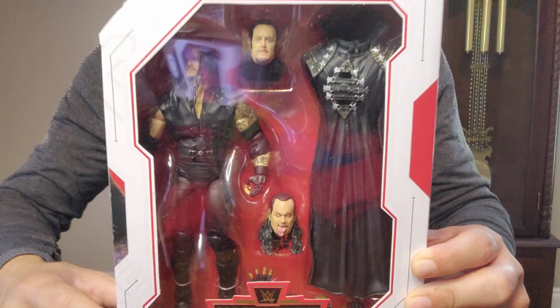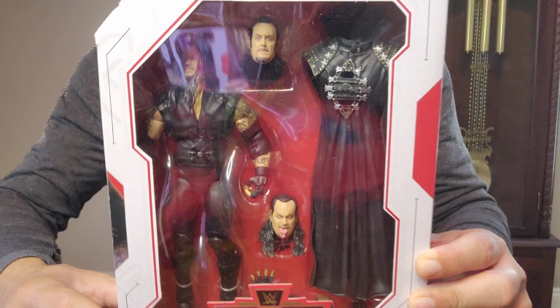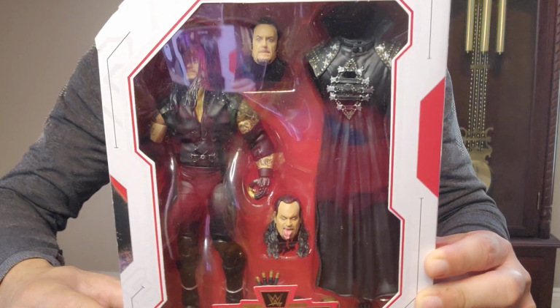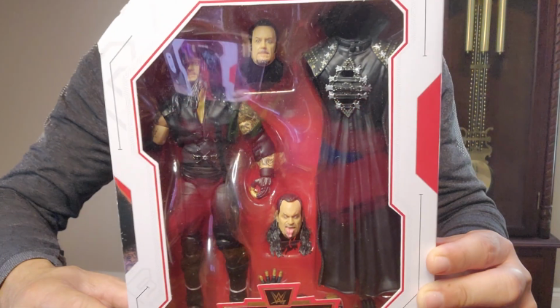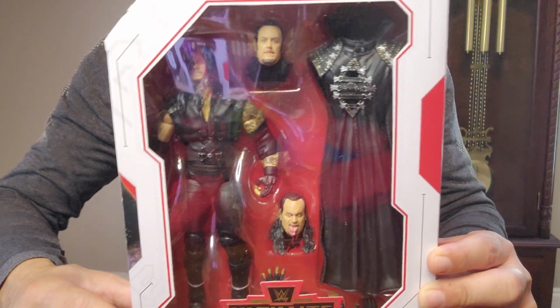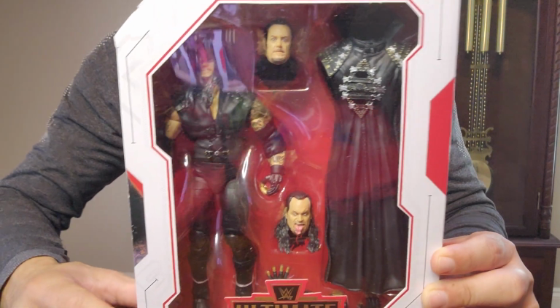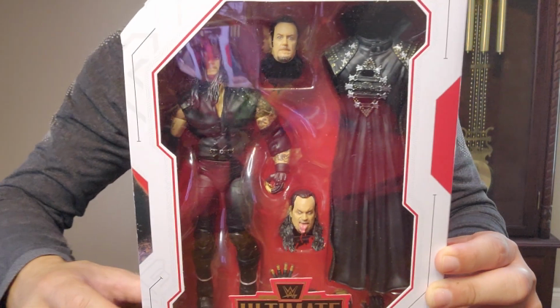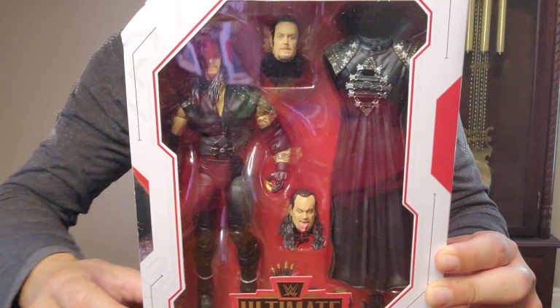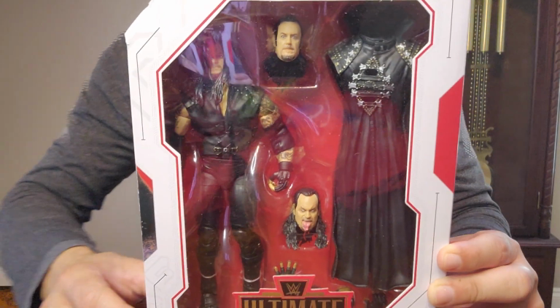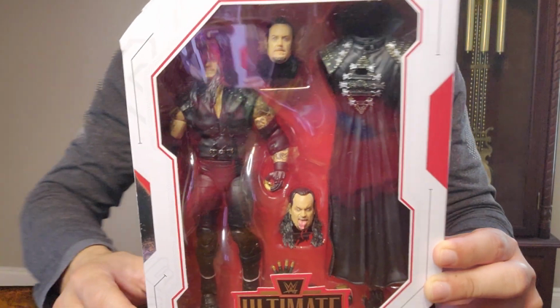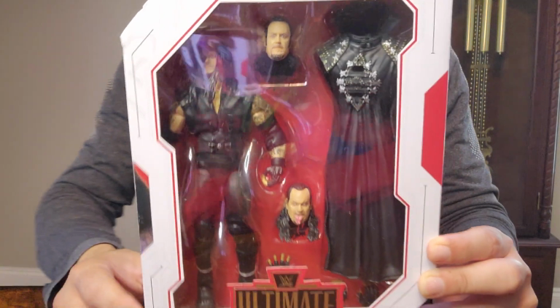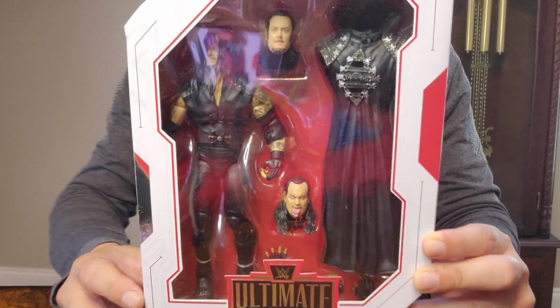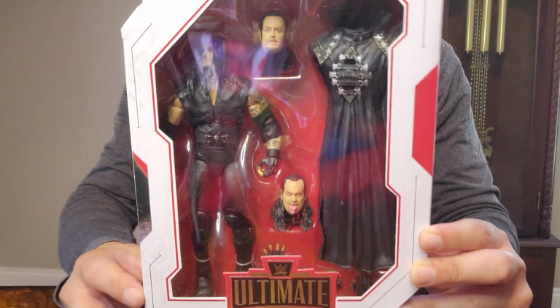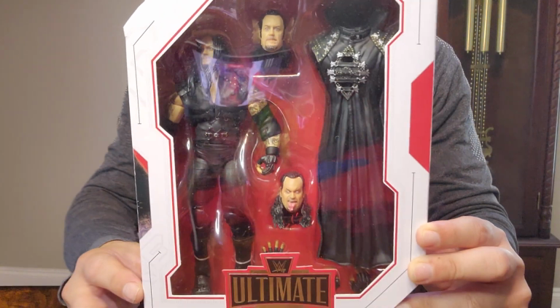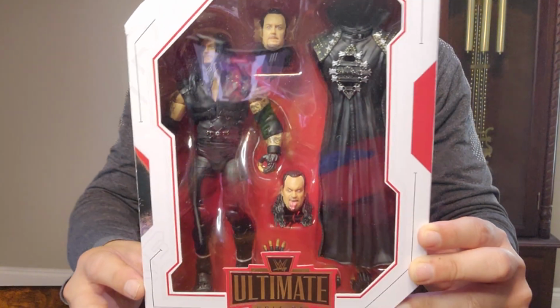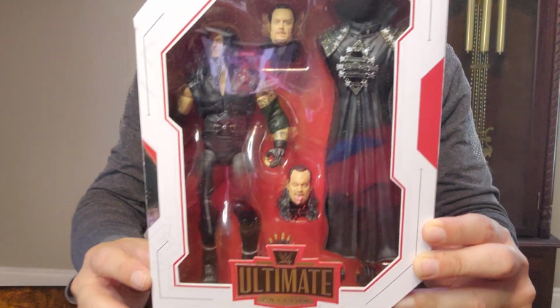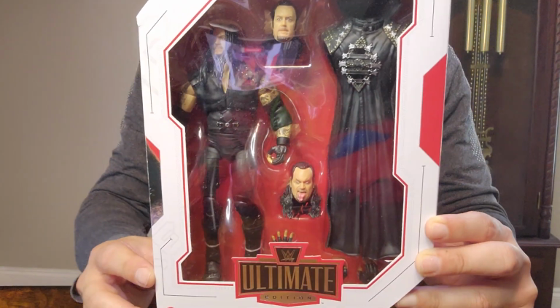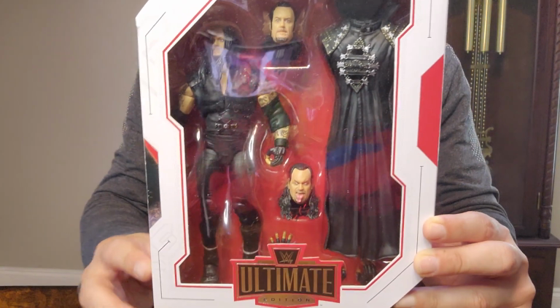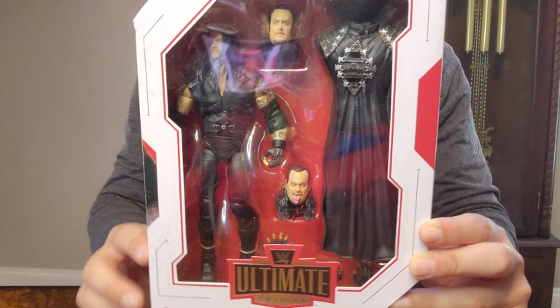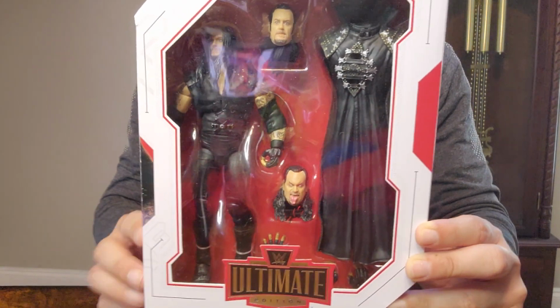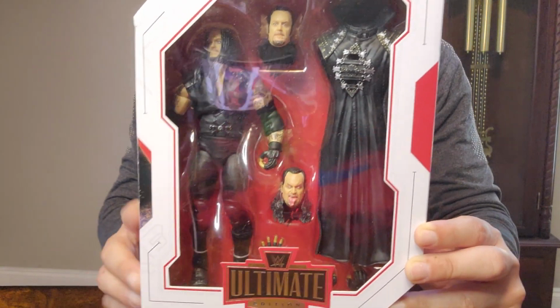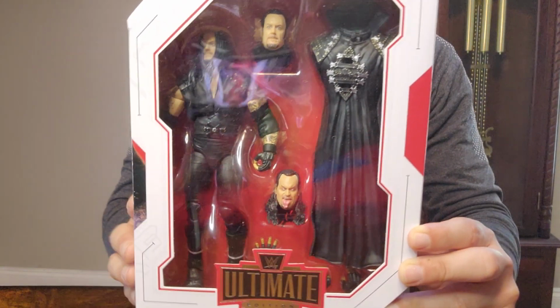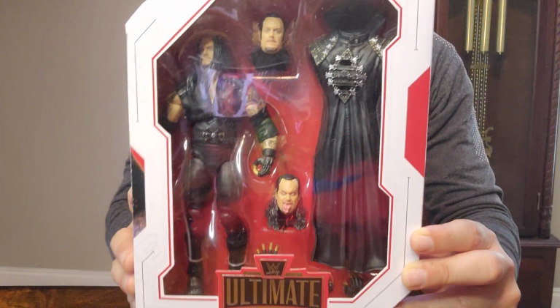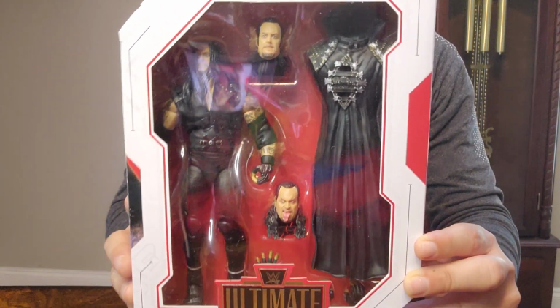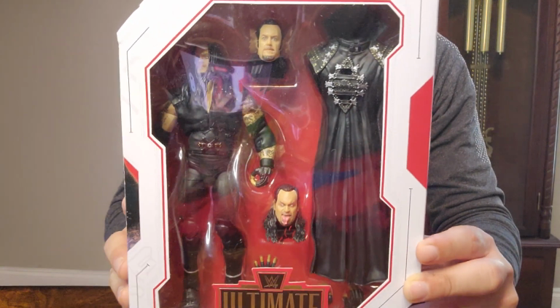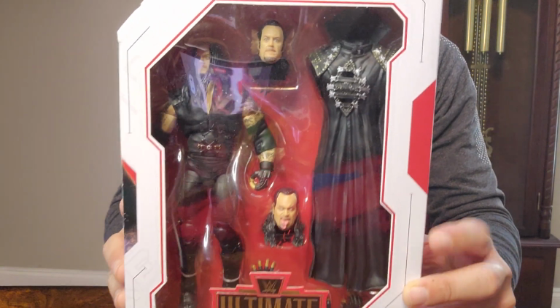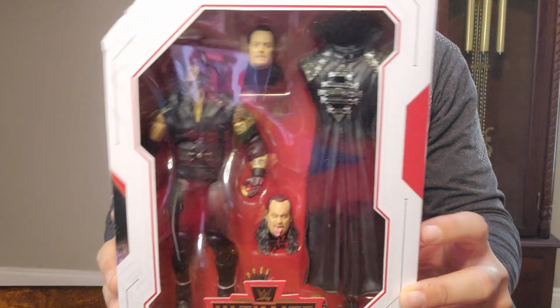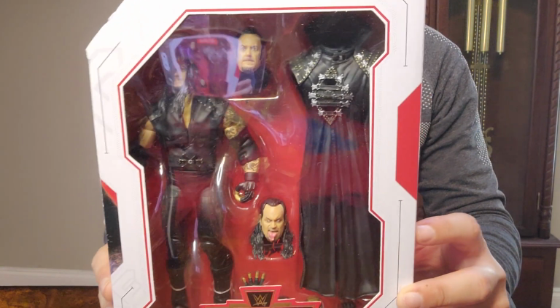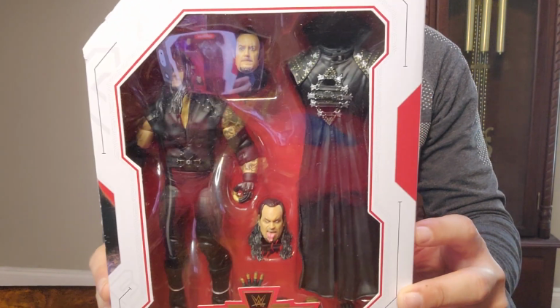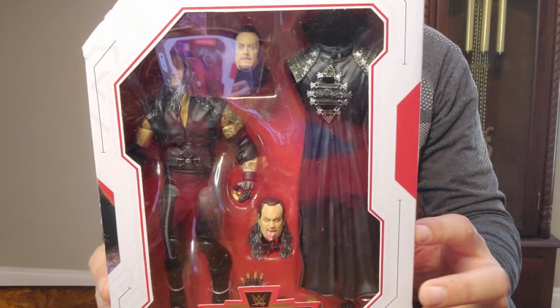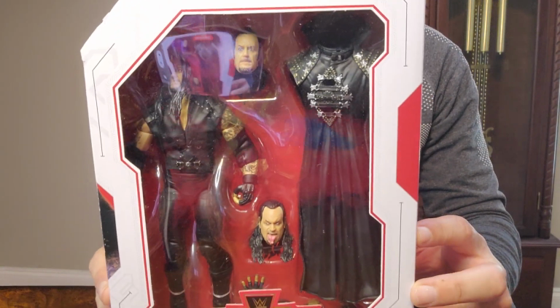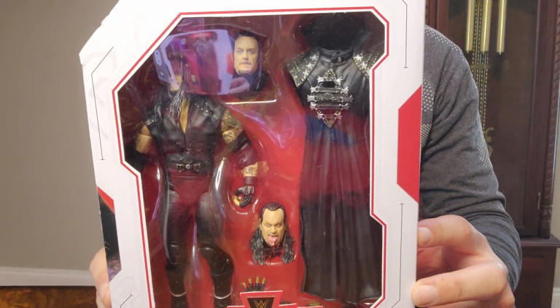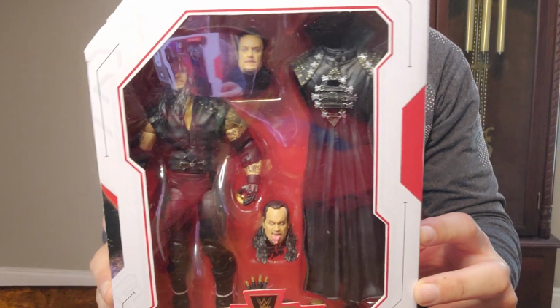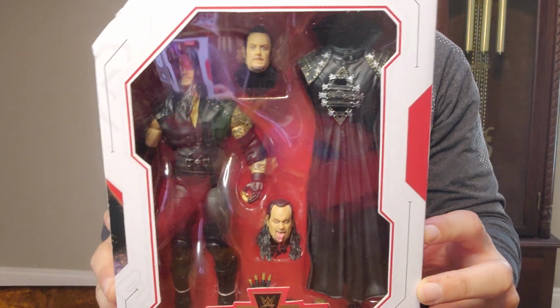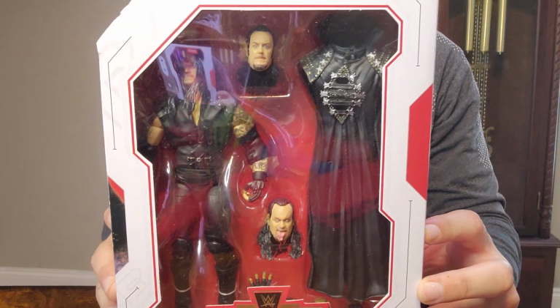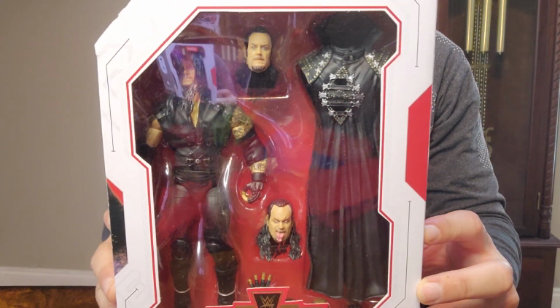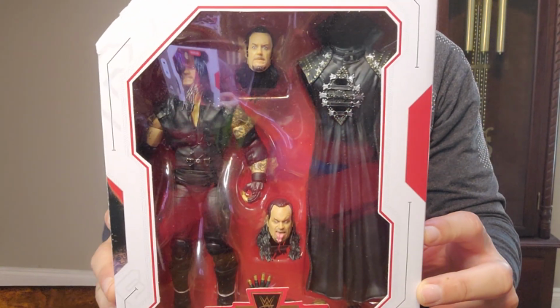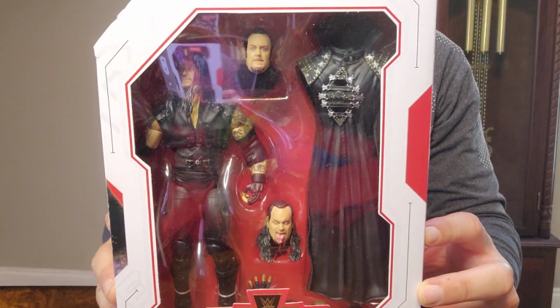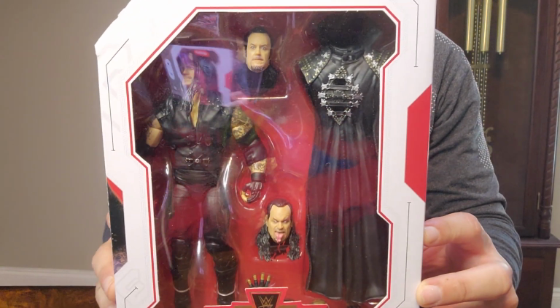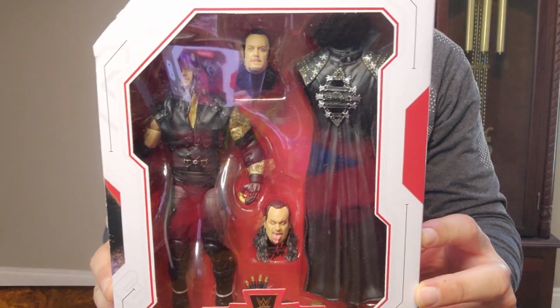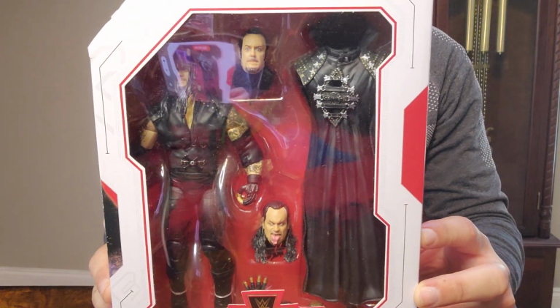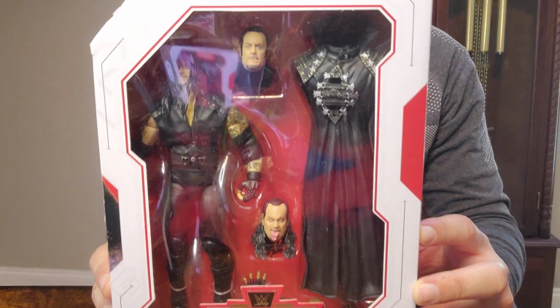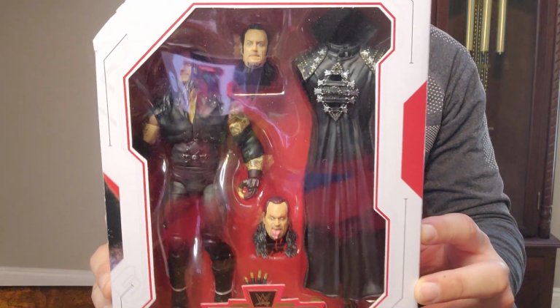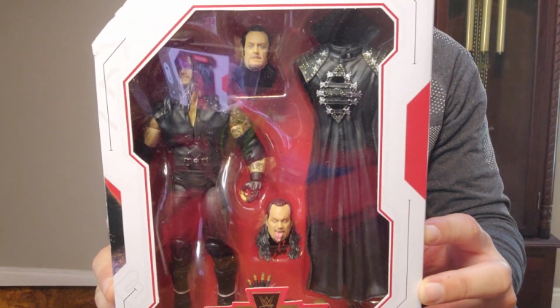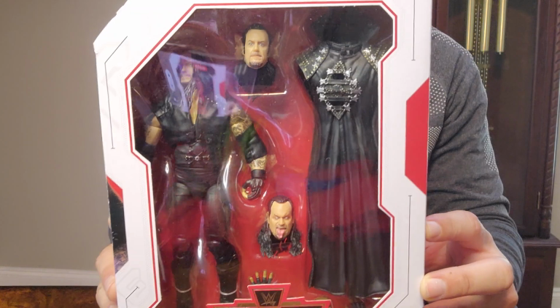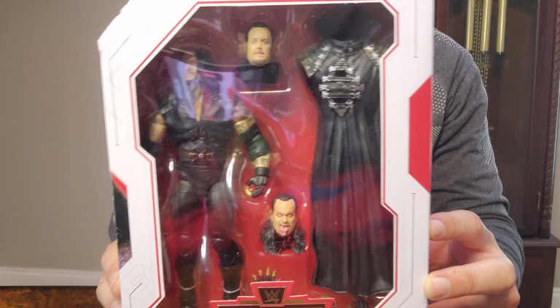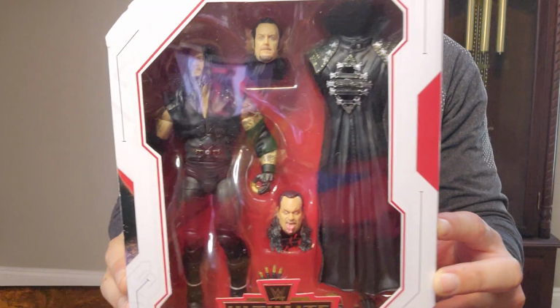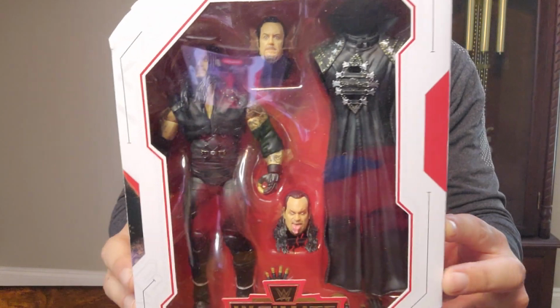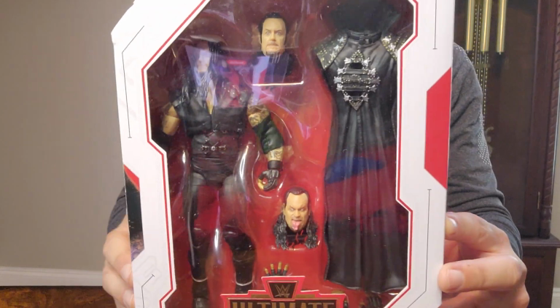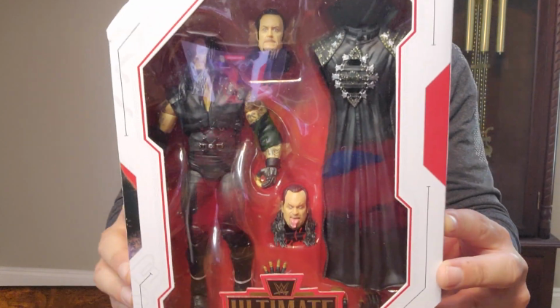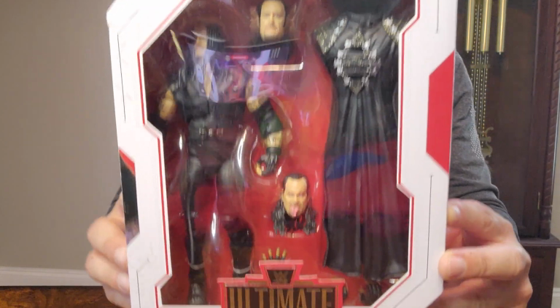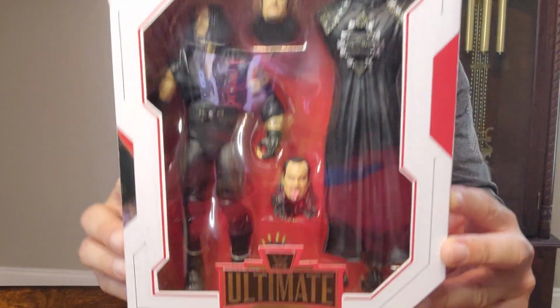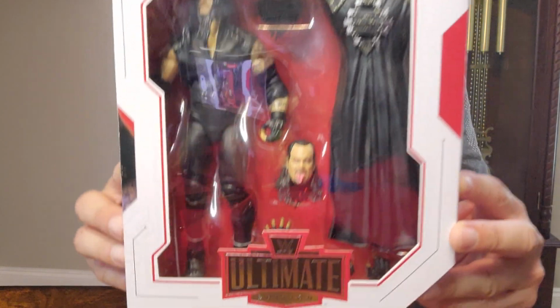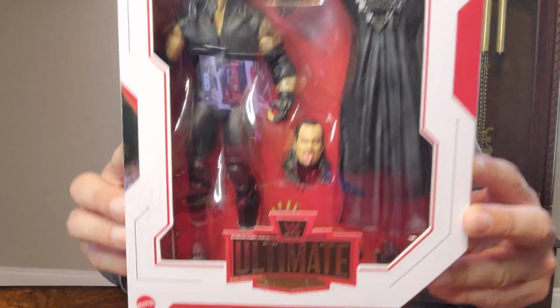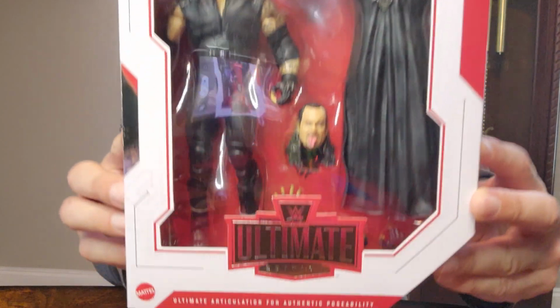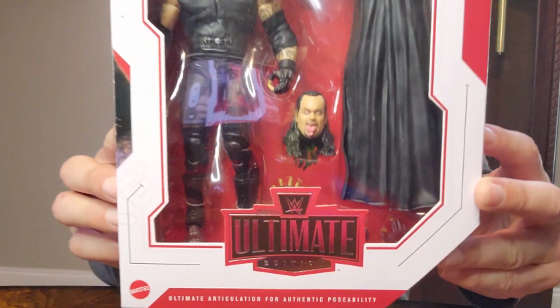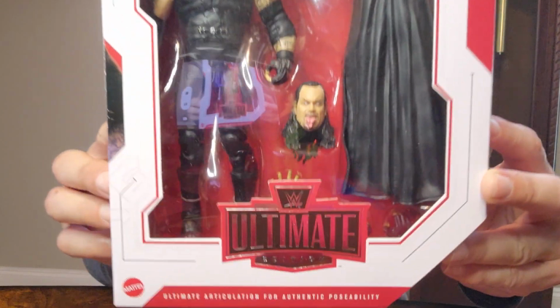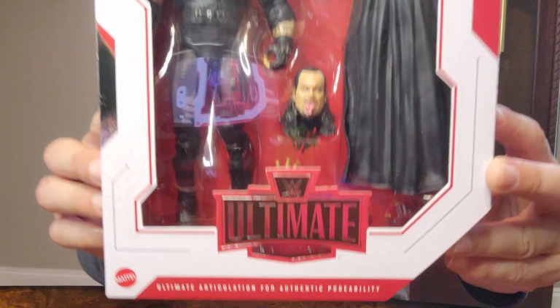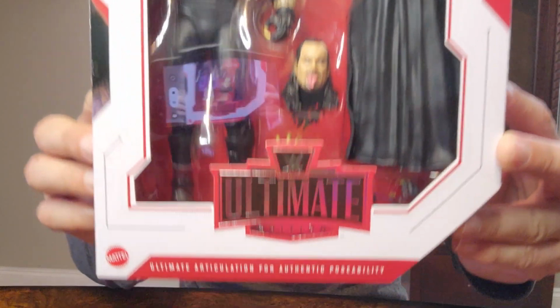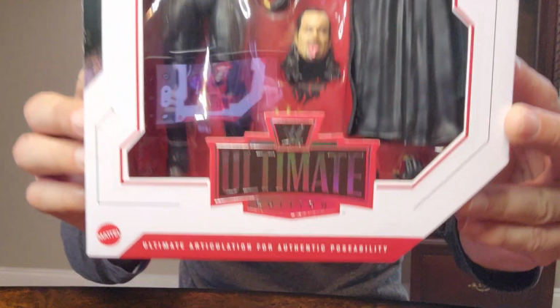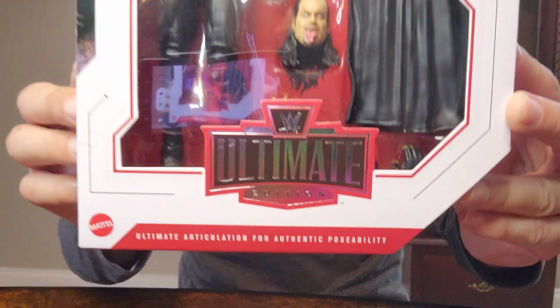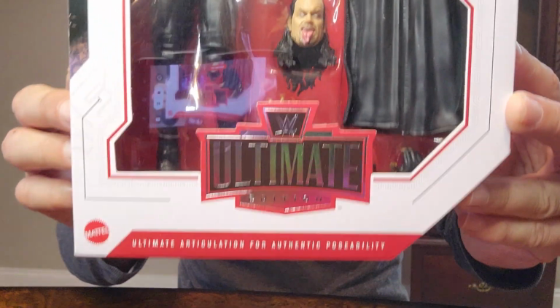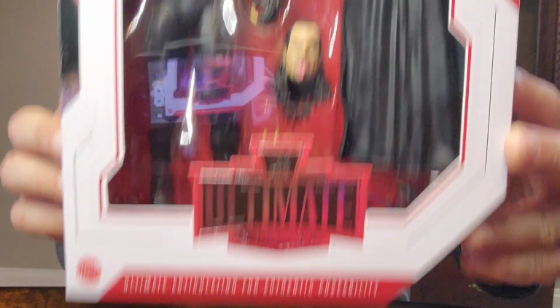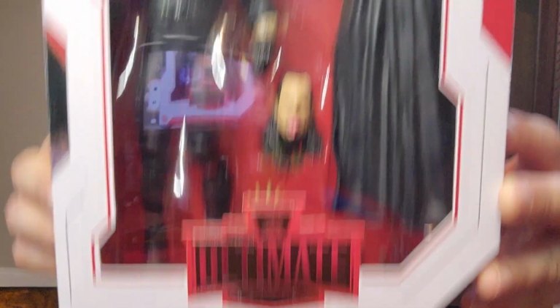Well everyone, welcome back to Big O Toys, and today we got WWE Ultimate Edition The Undertaker.